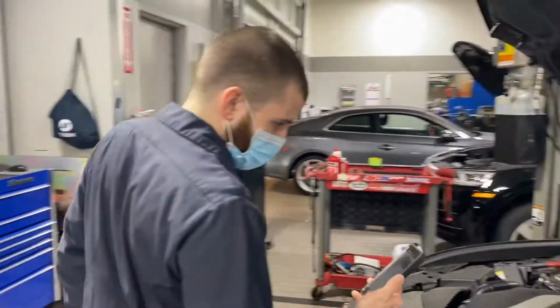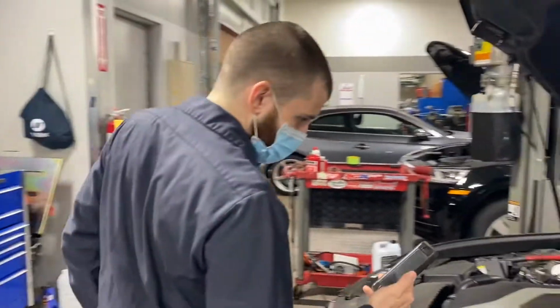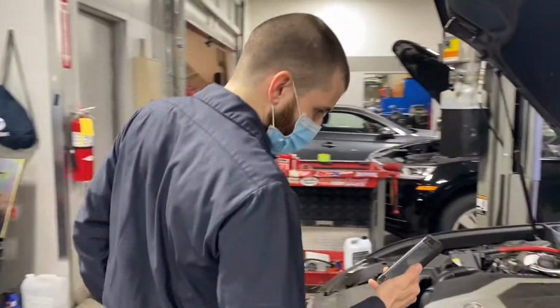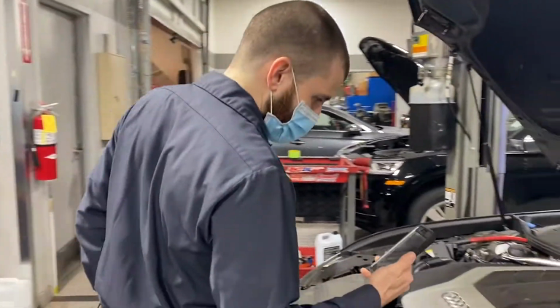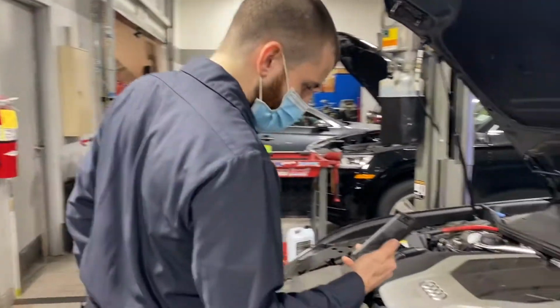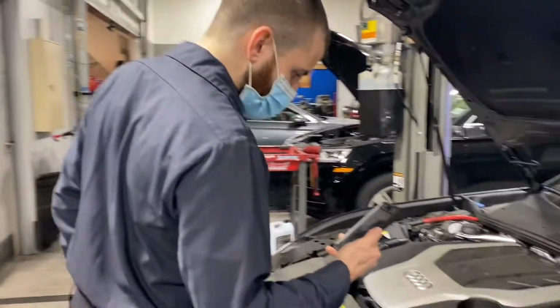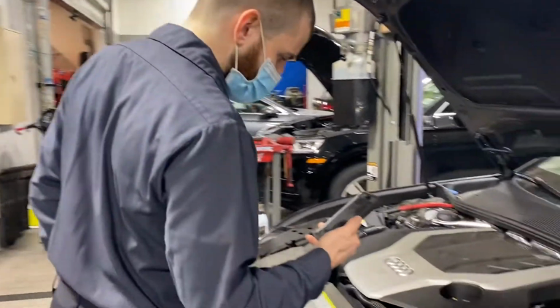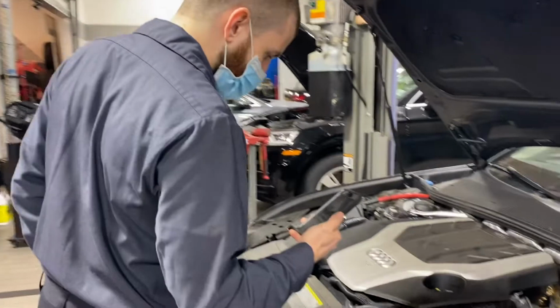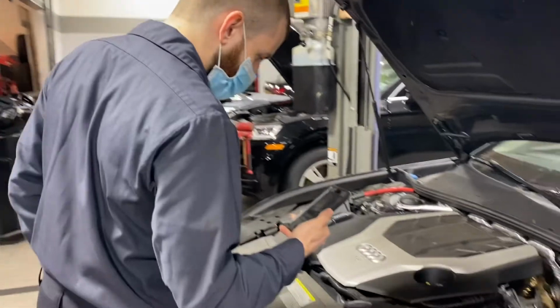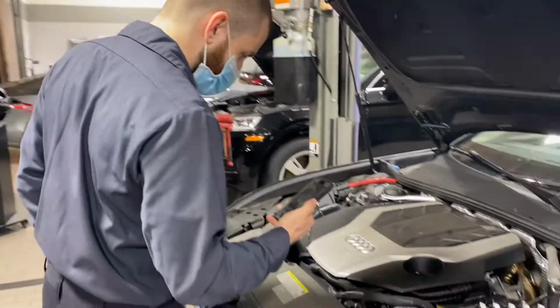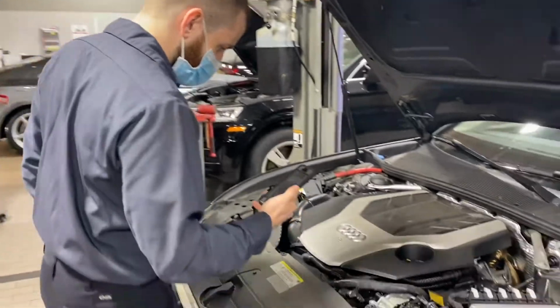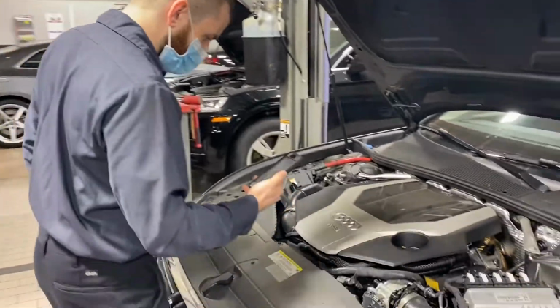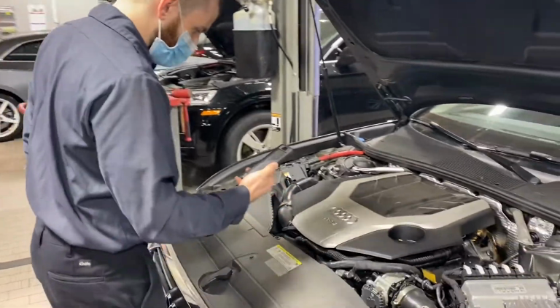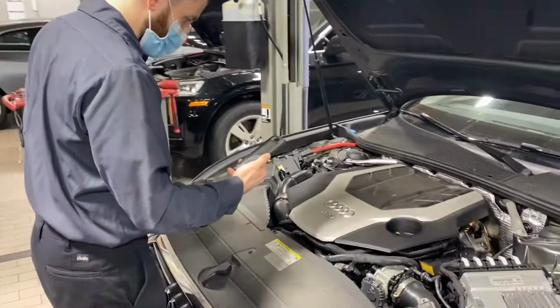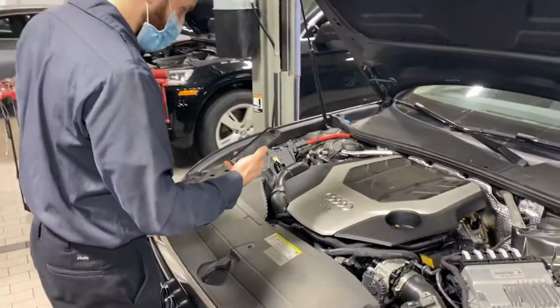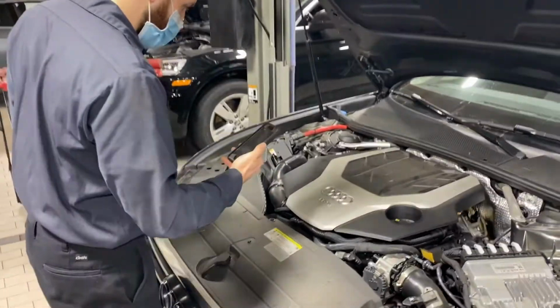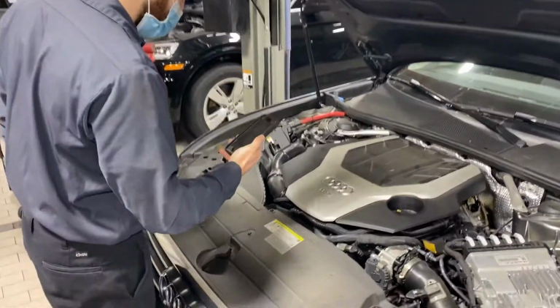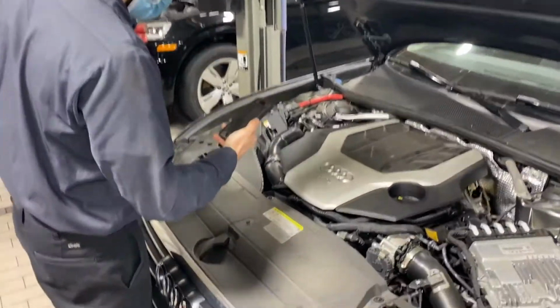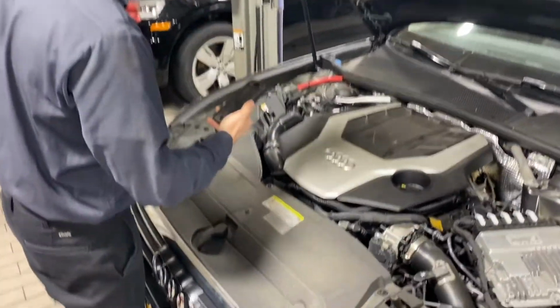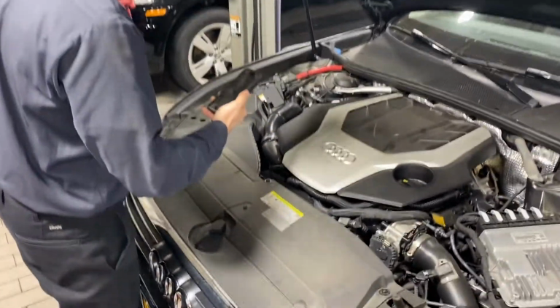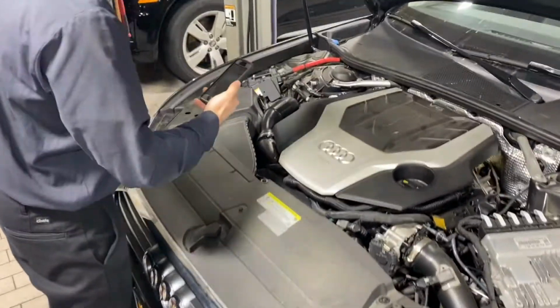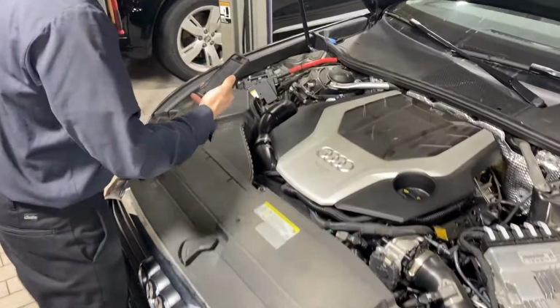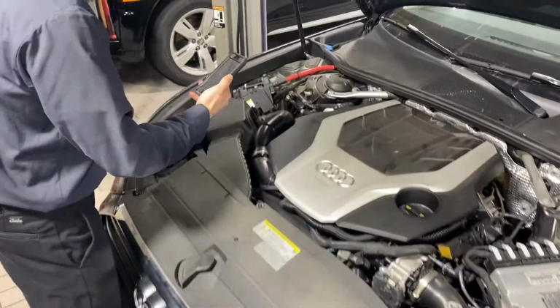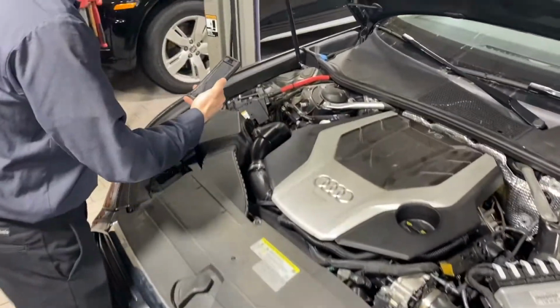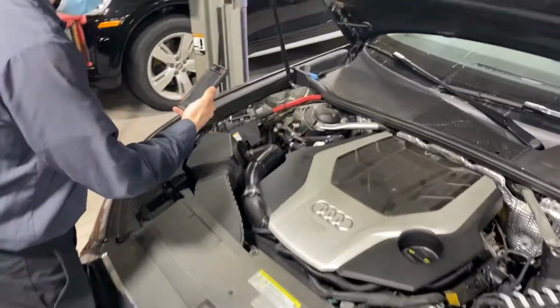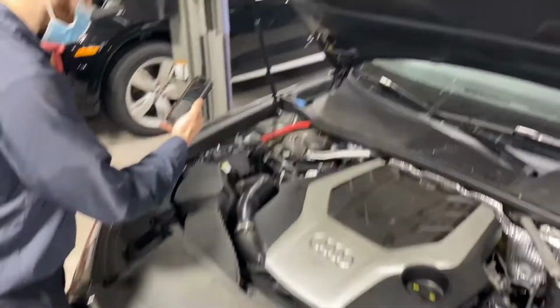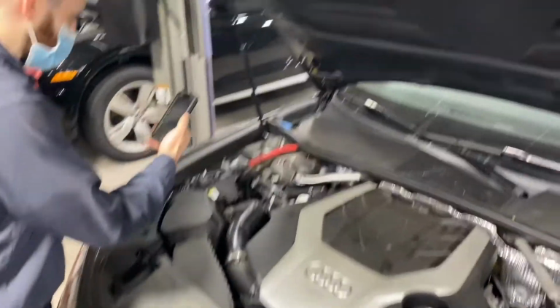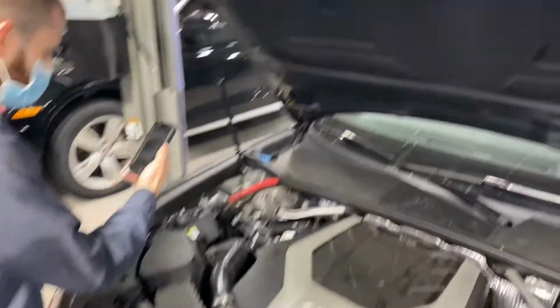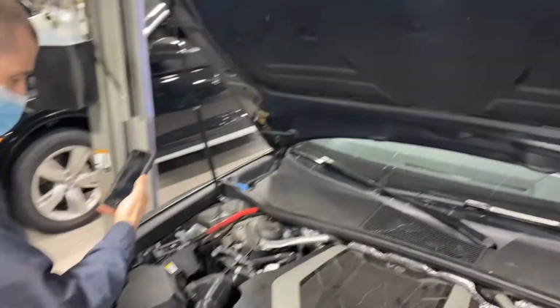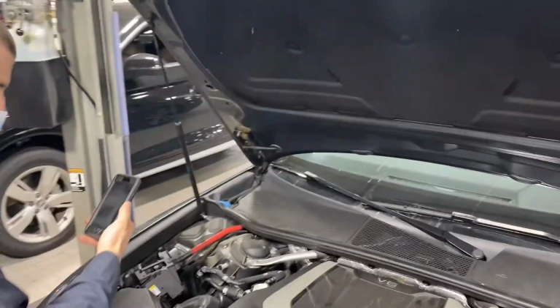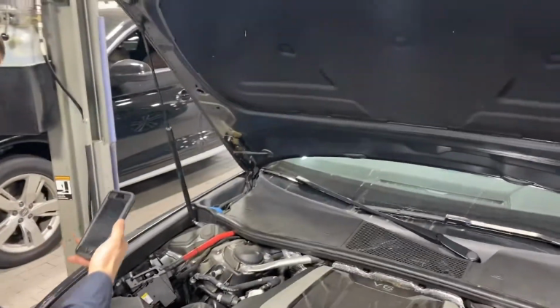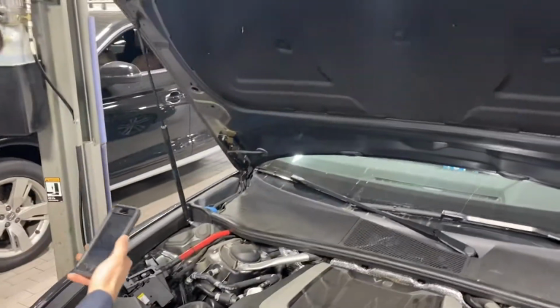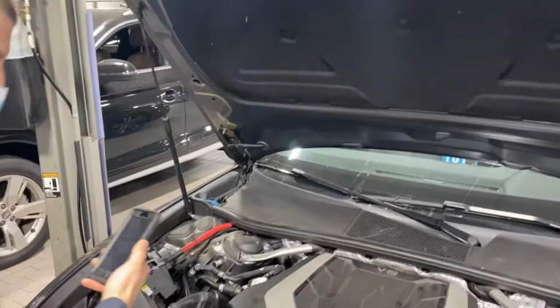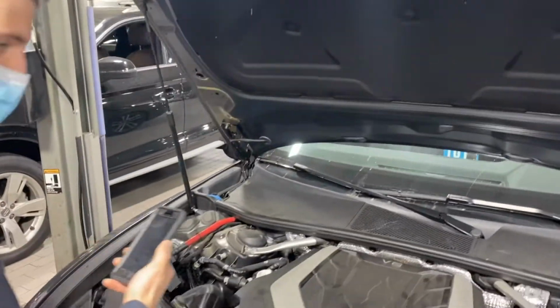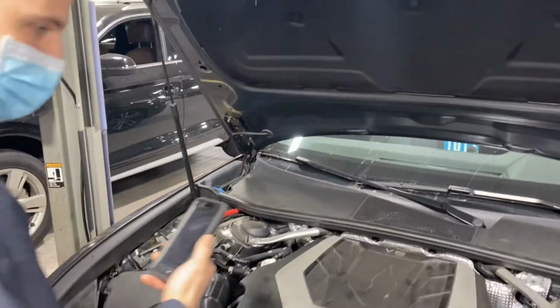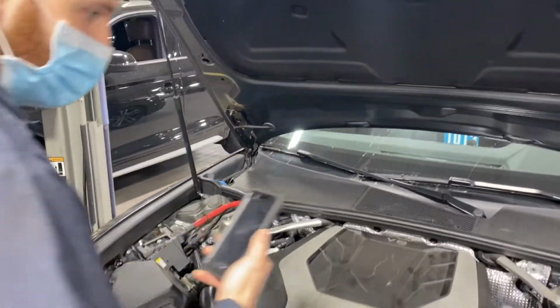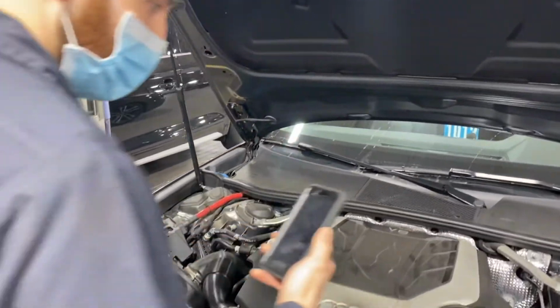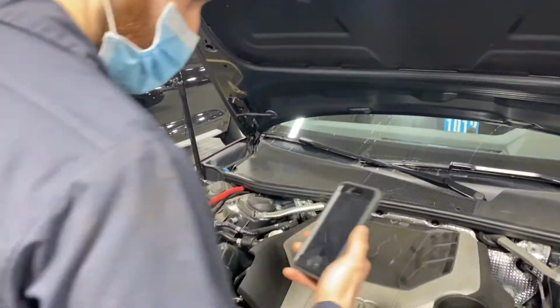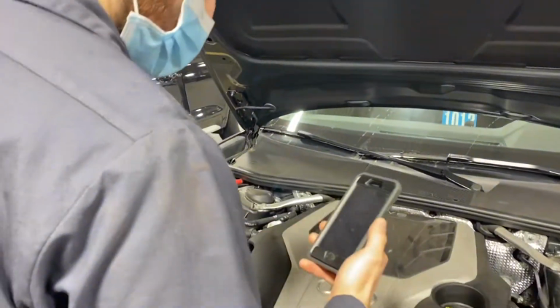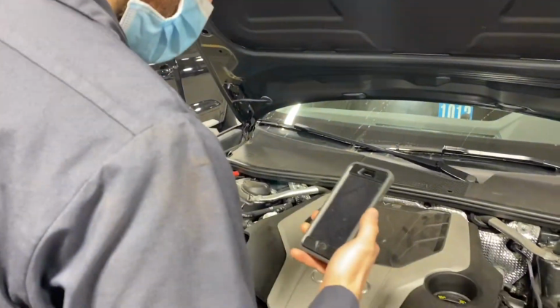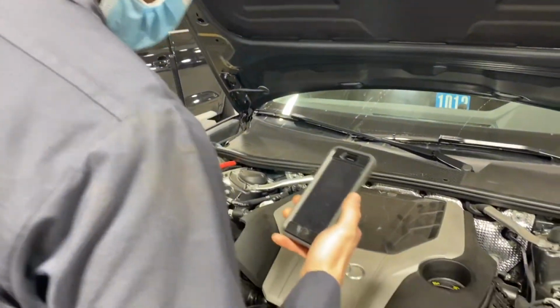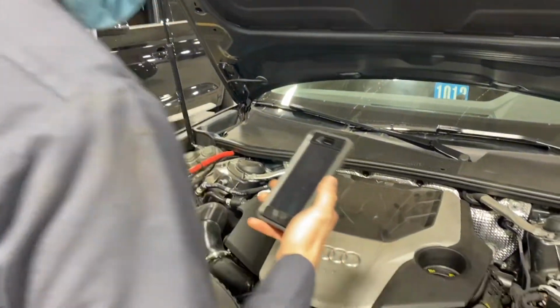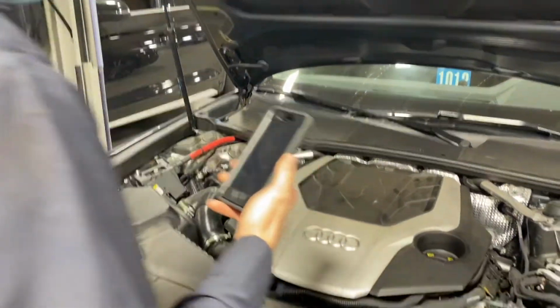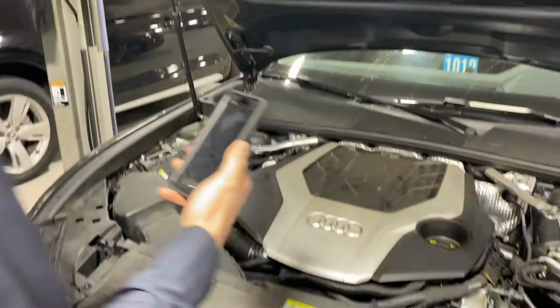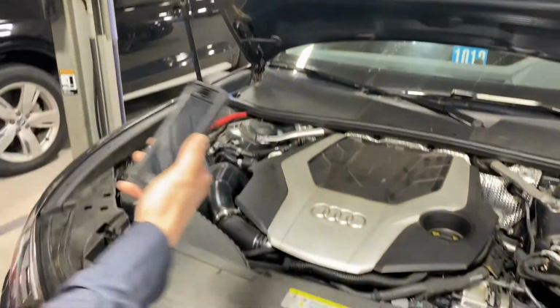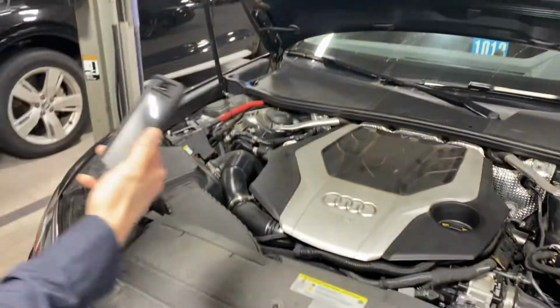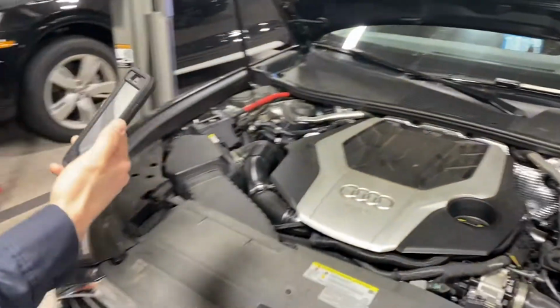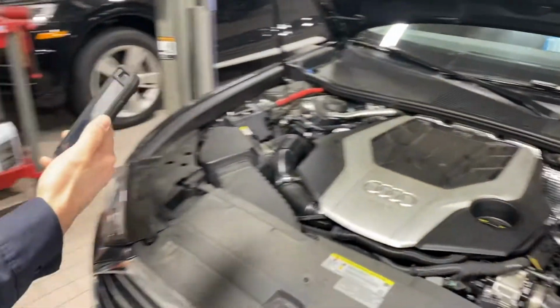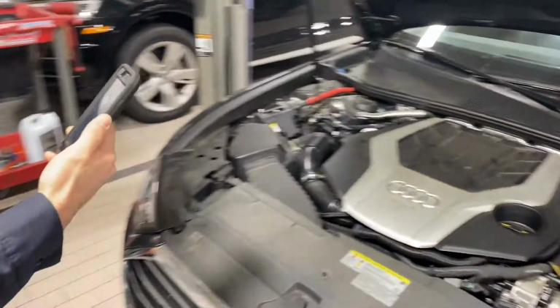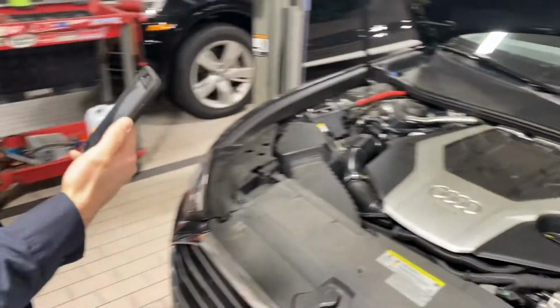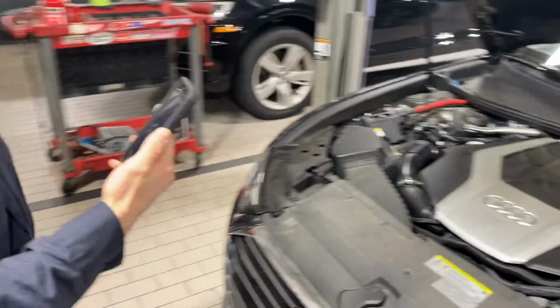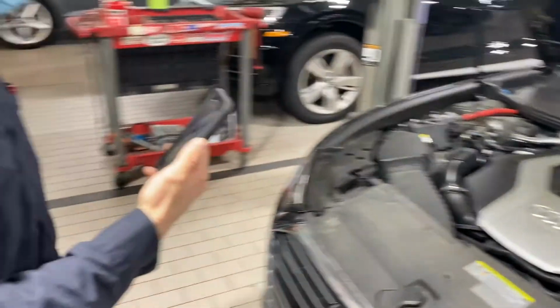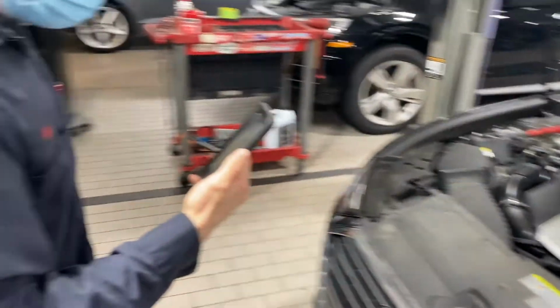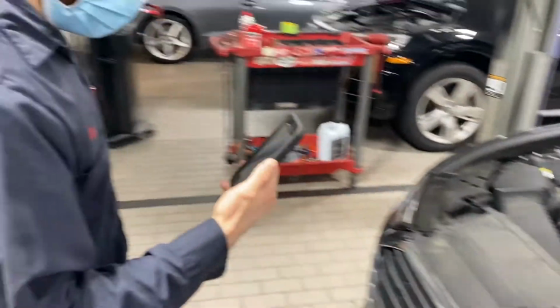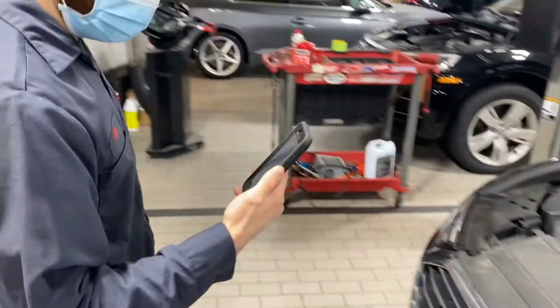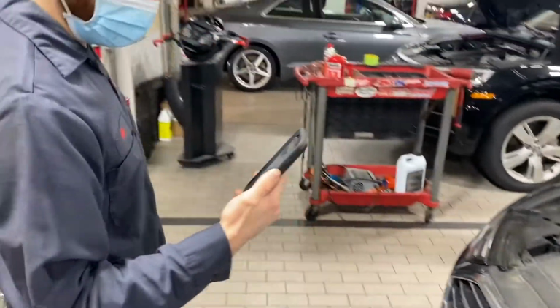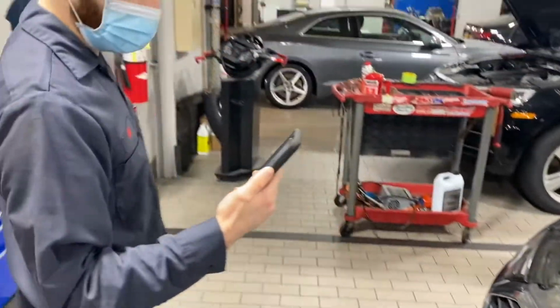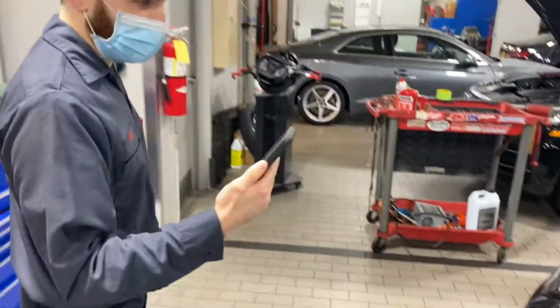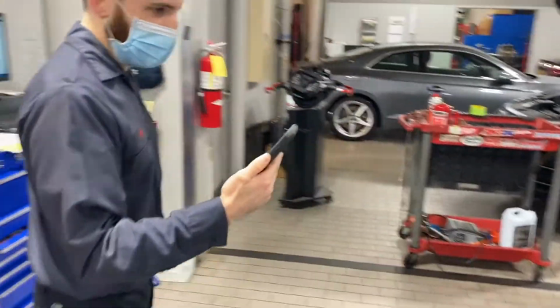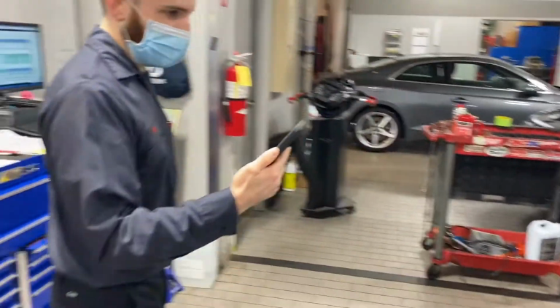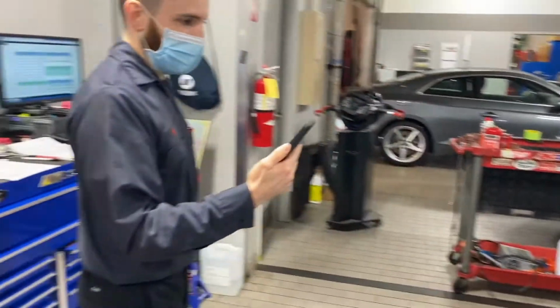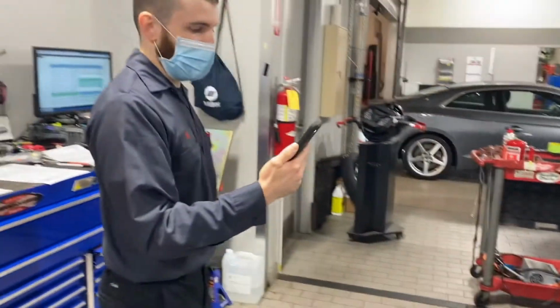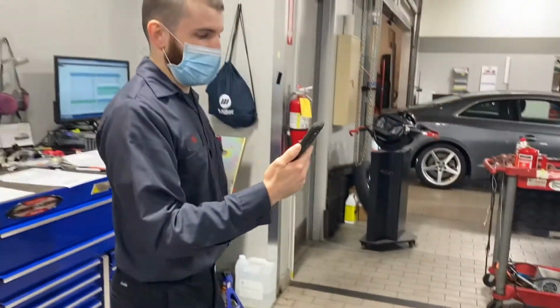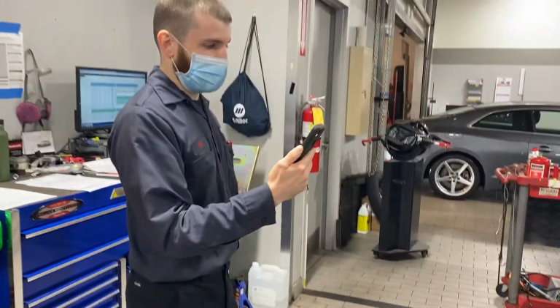Under your hood, no fluid leaks or anything. We topped off all your fluids. The car looks like it's in great shape. Thank you for choosing Audi Nyack.